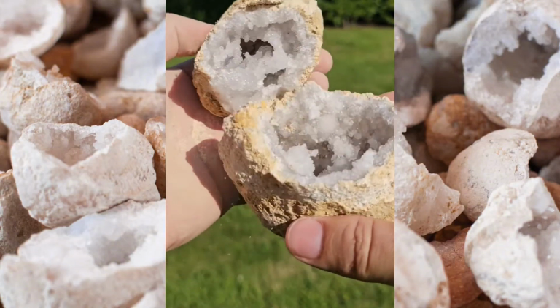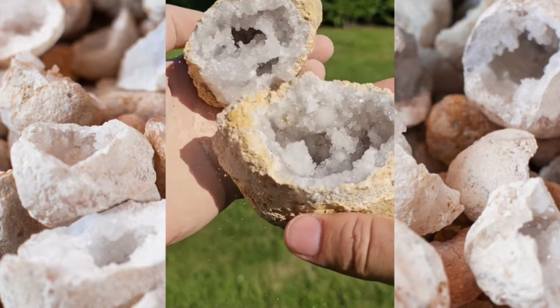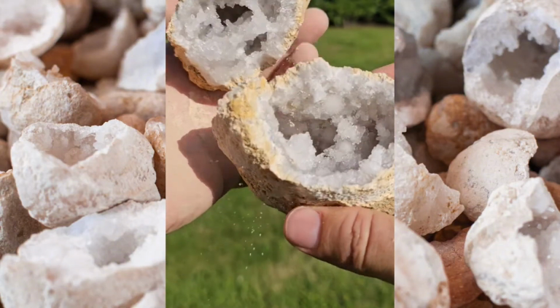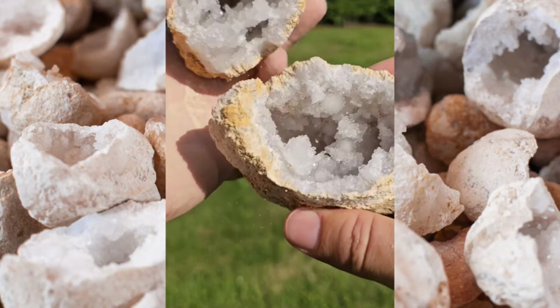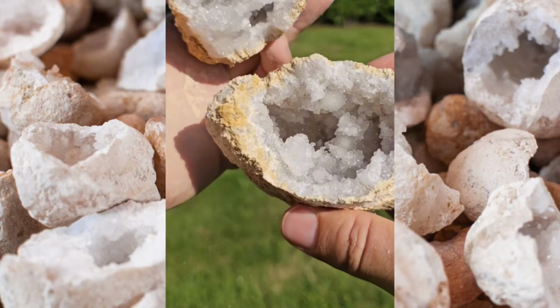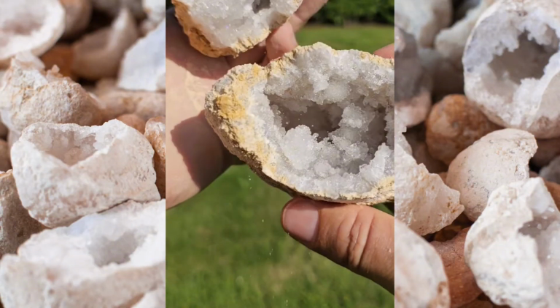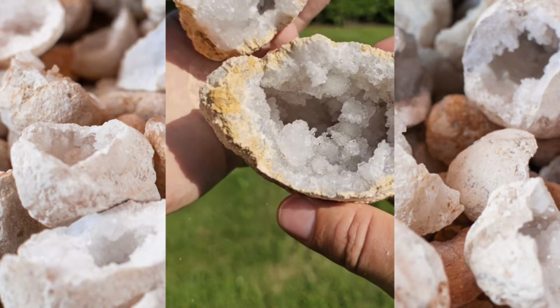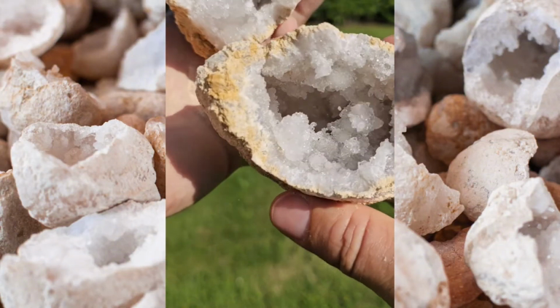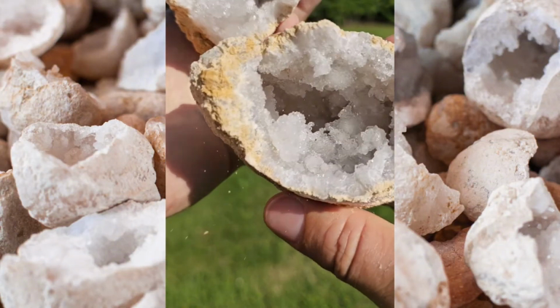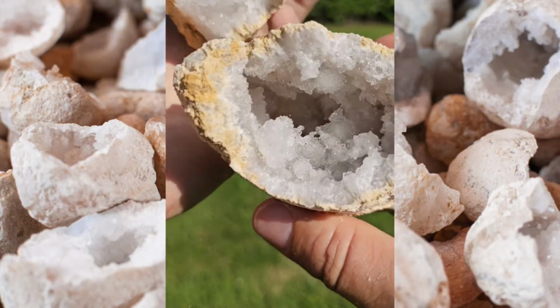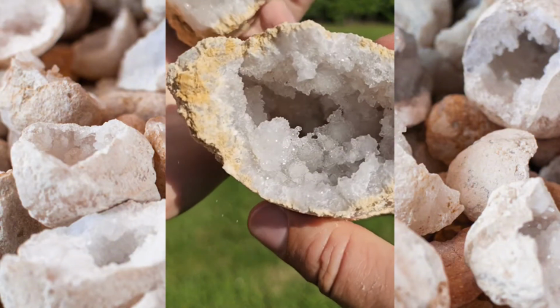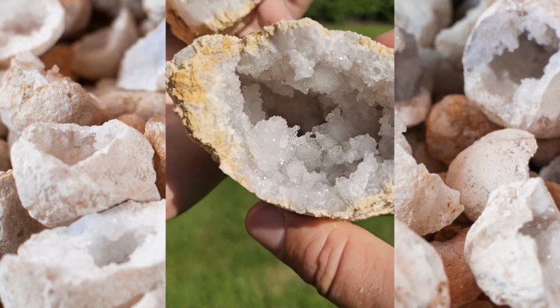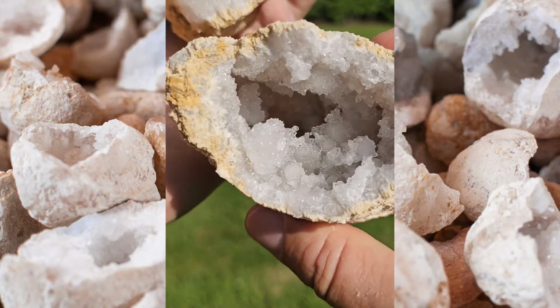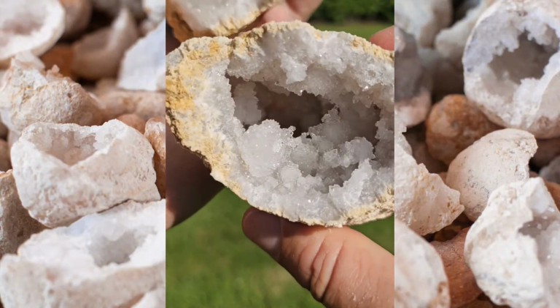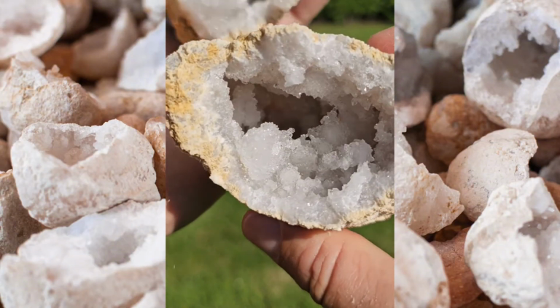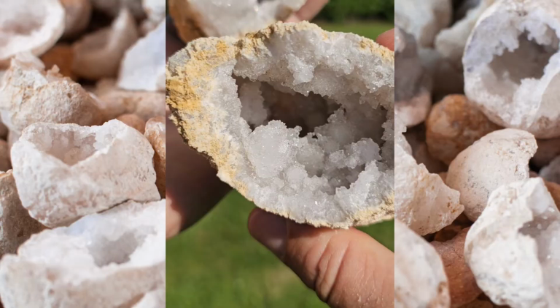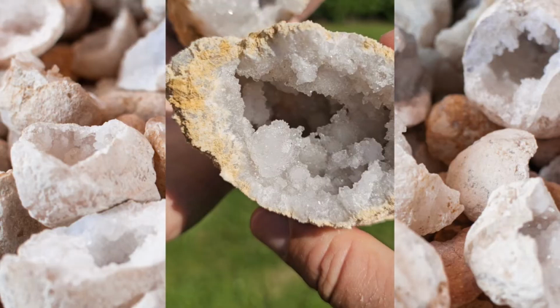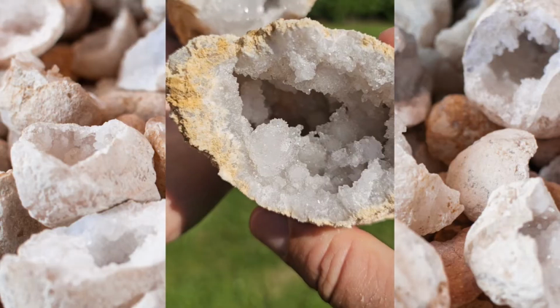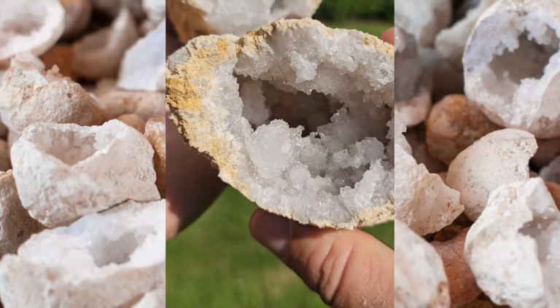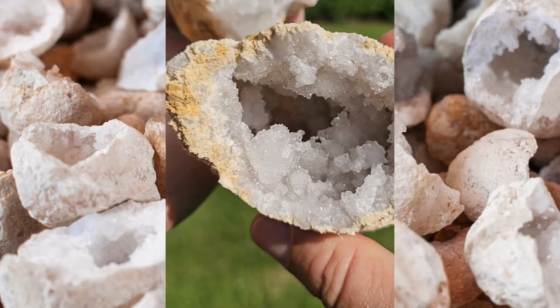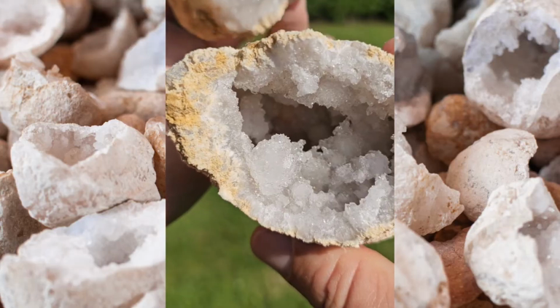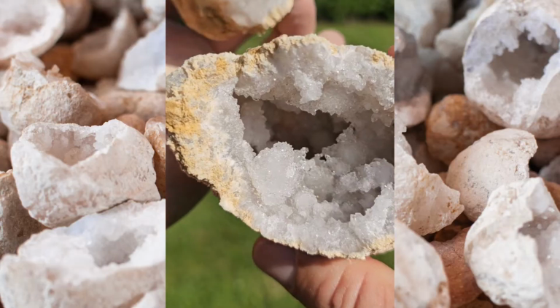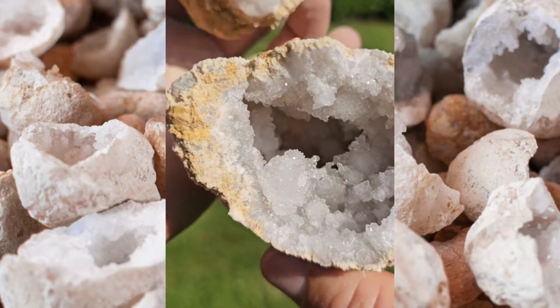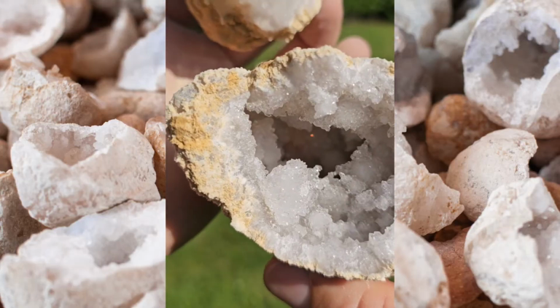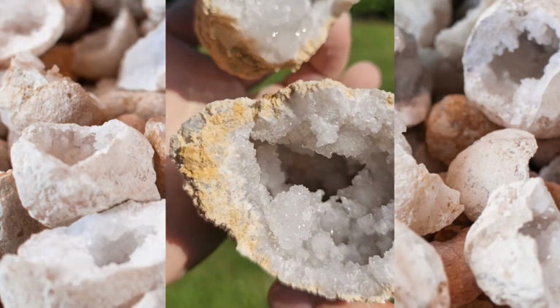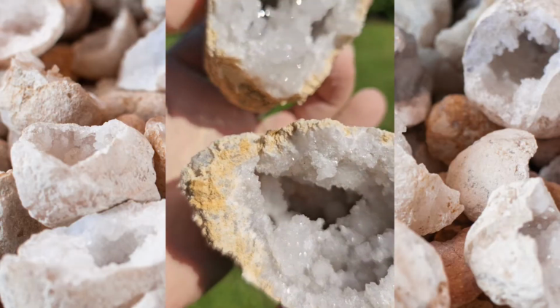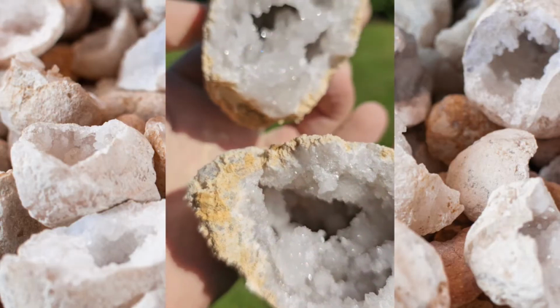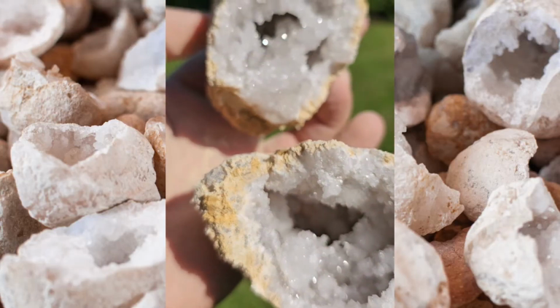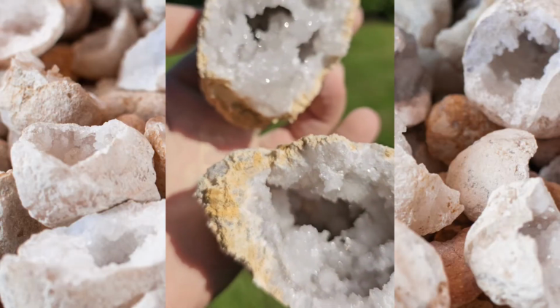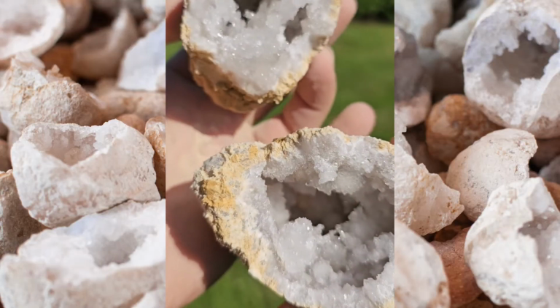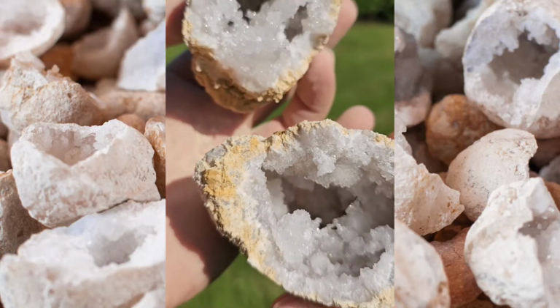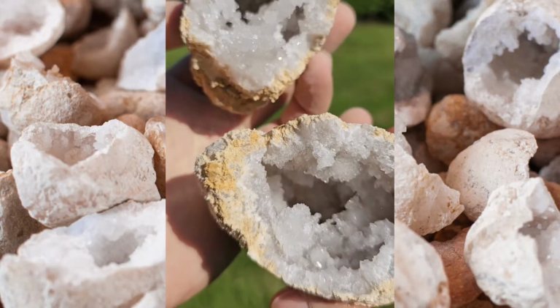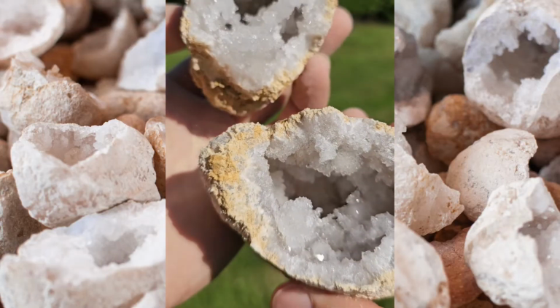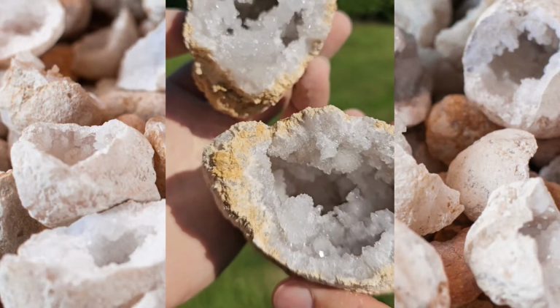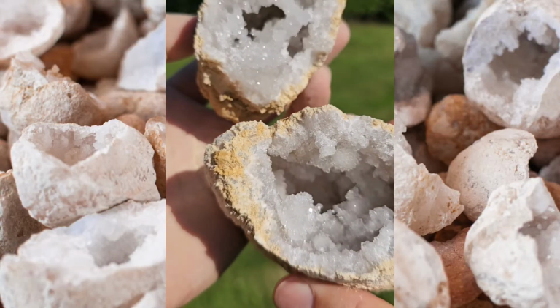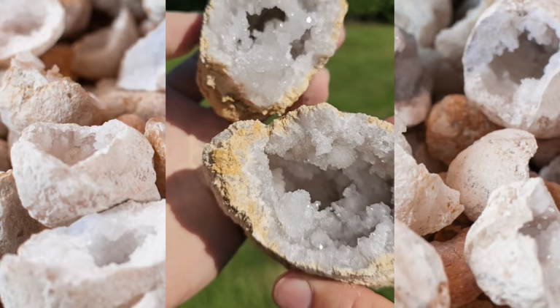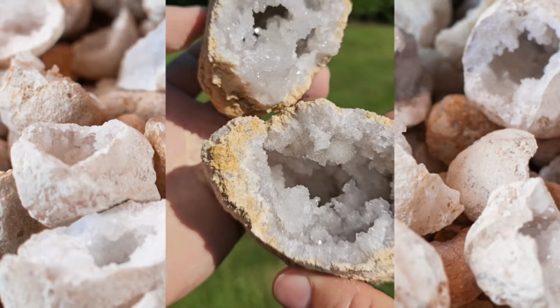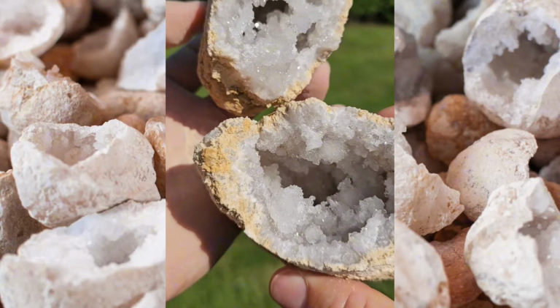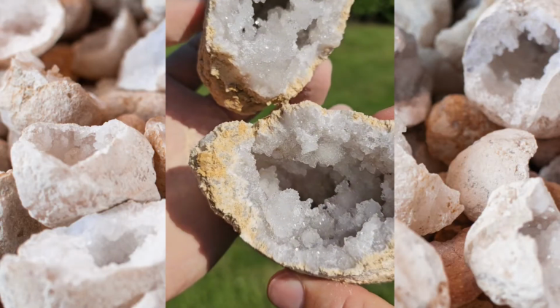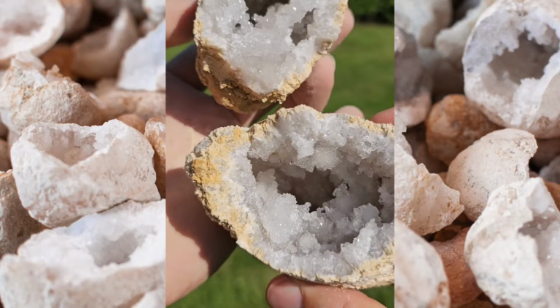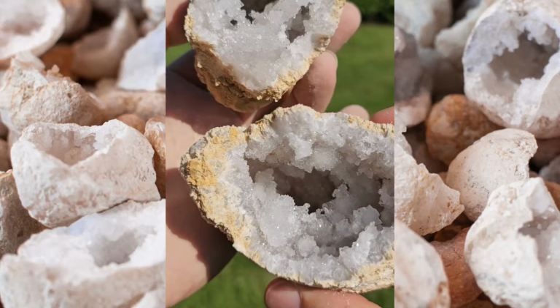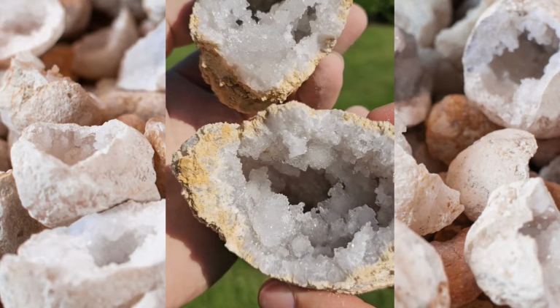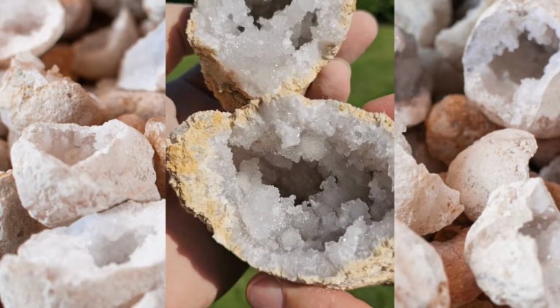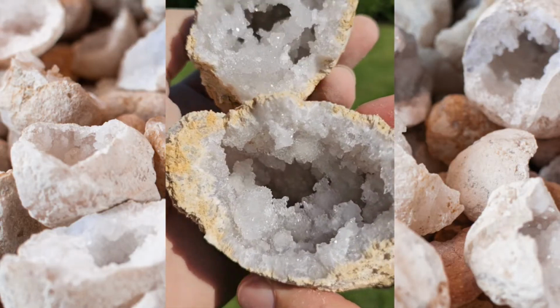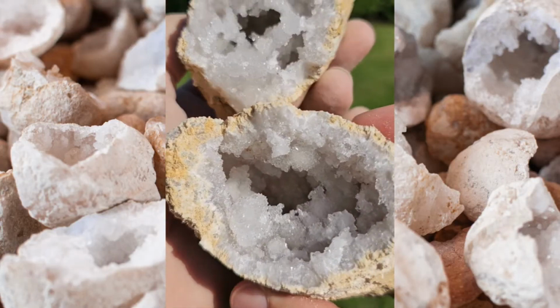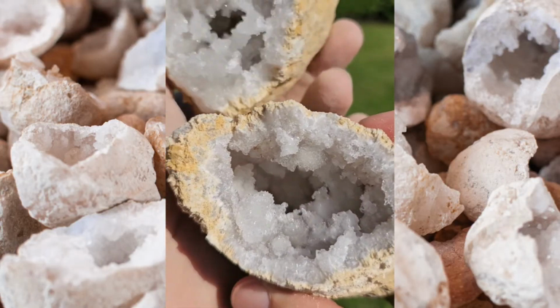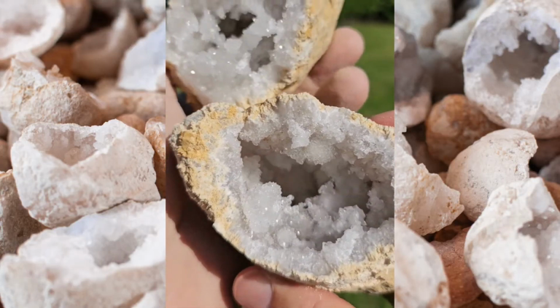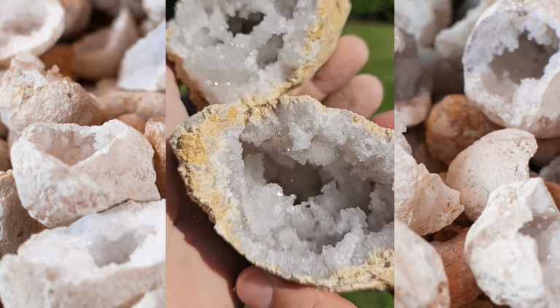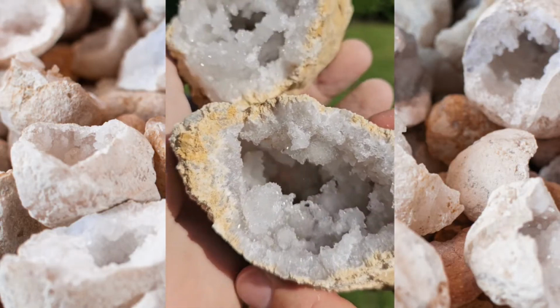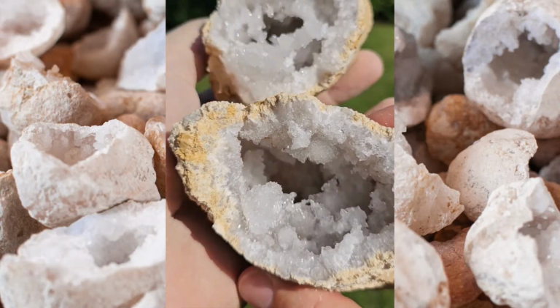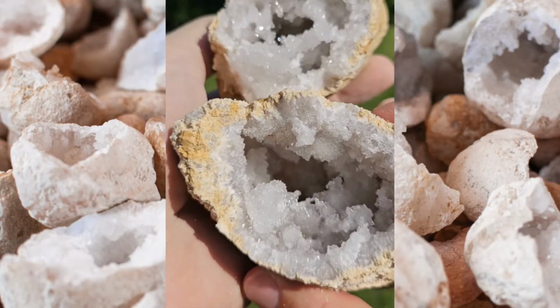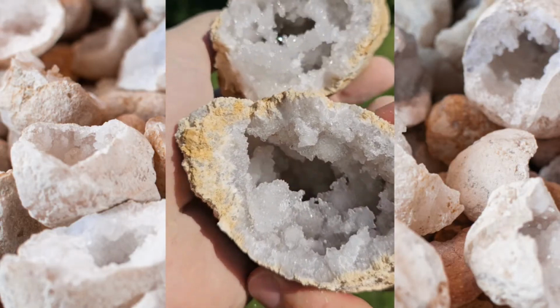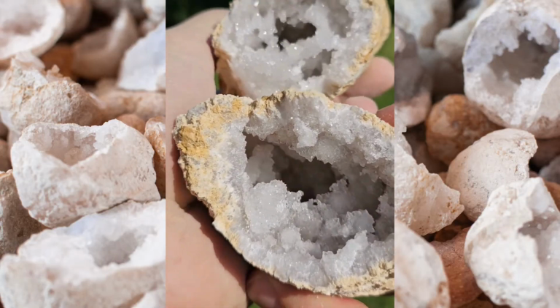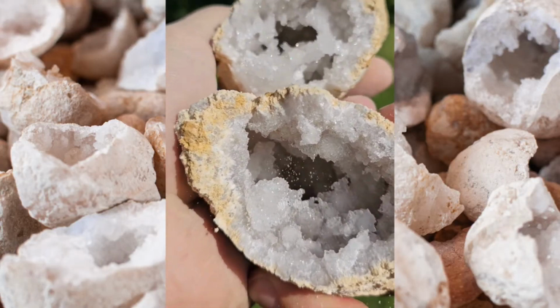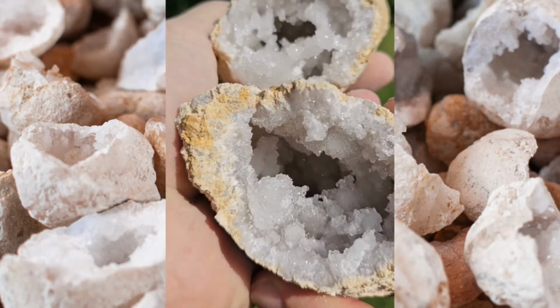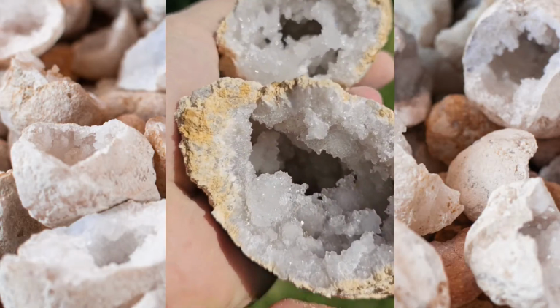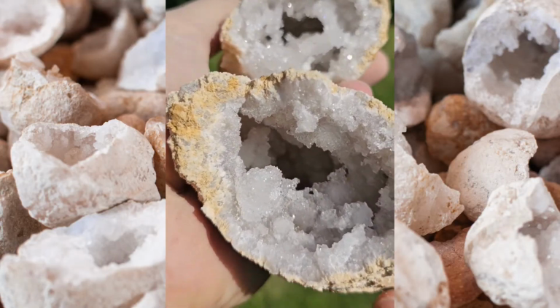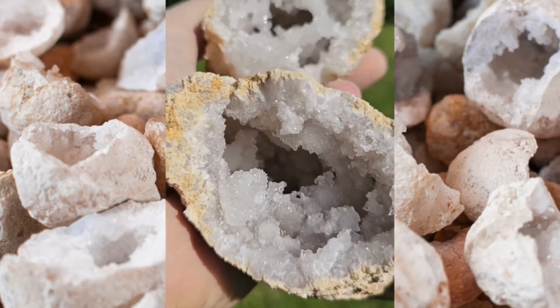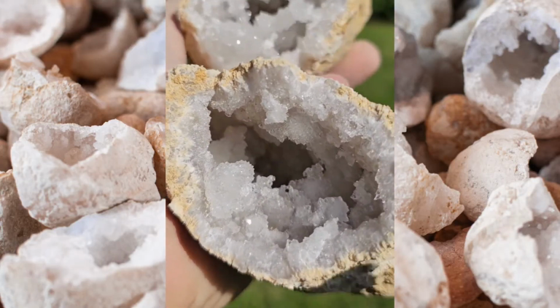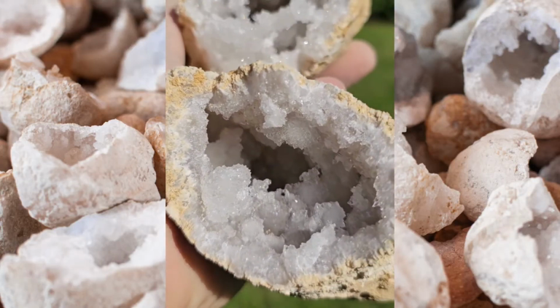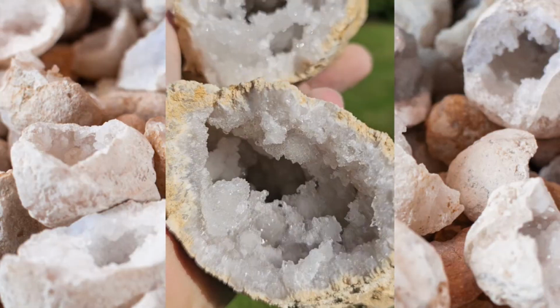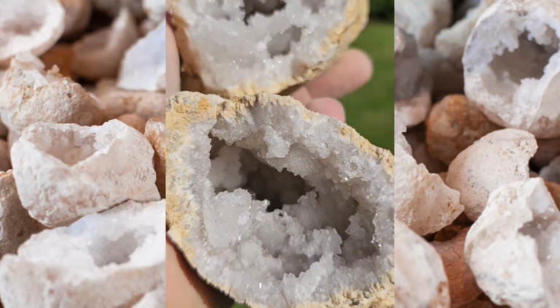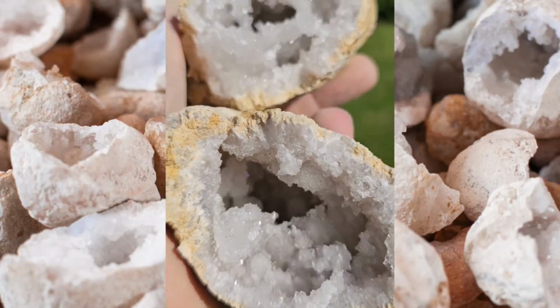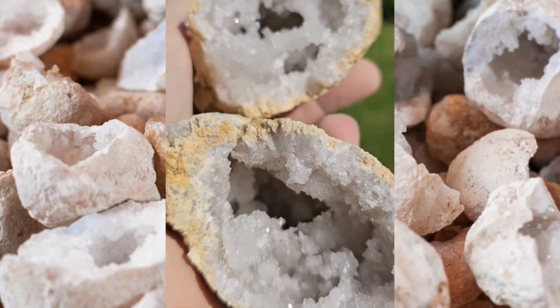This will allow you to admire what is a very, very beautiful quartz geode without smashing it into thousands of pieces.